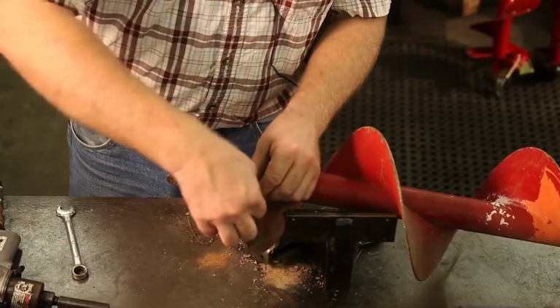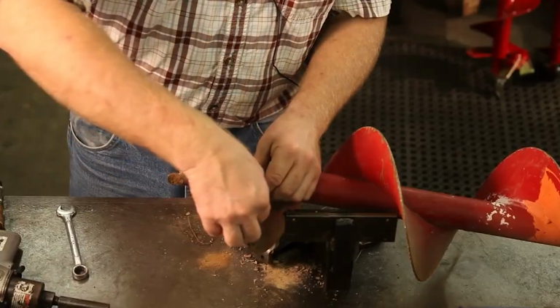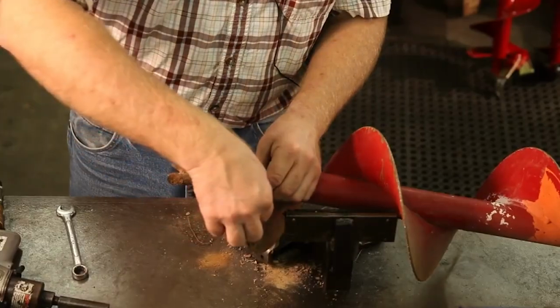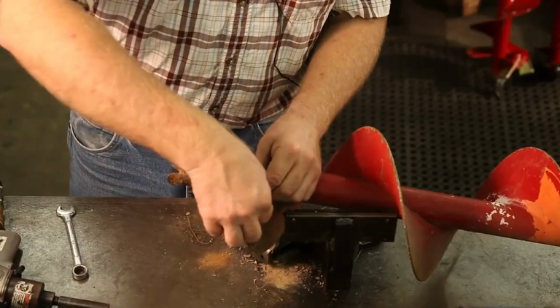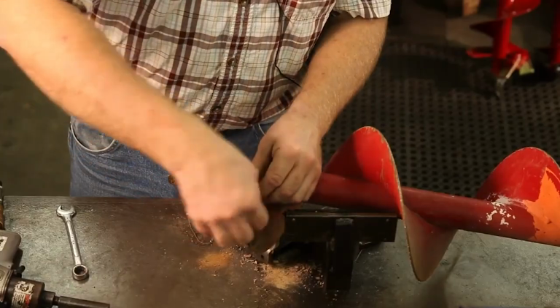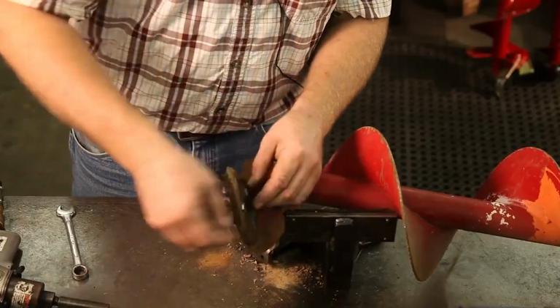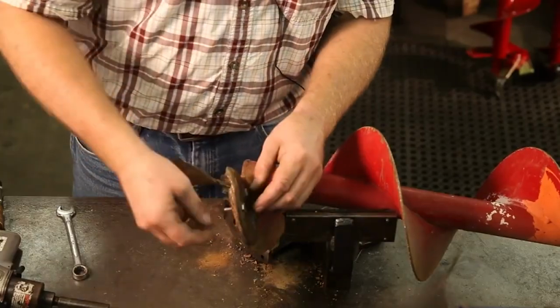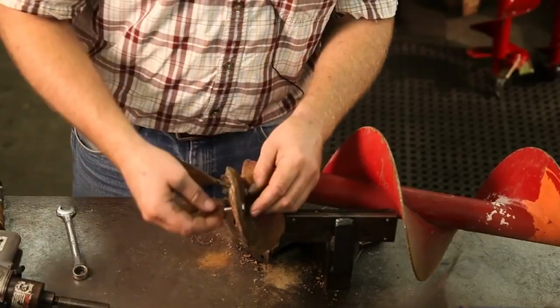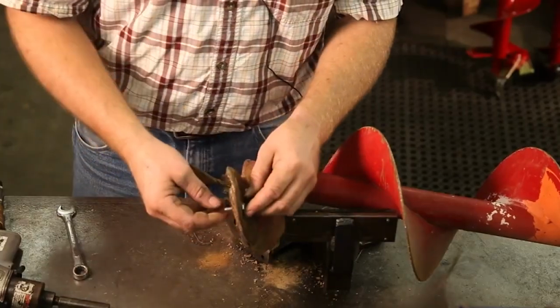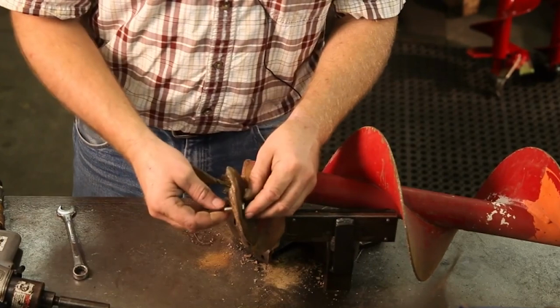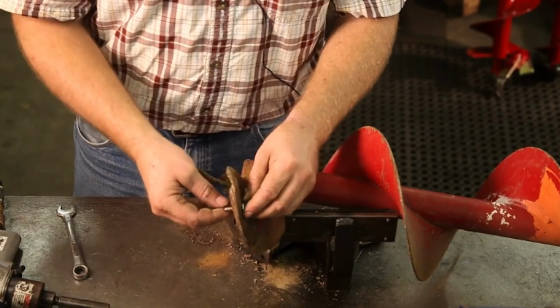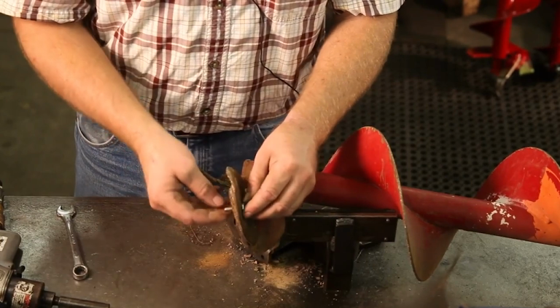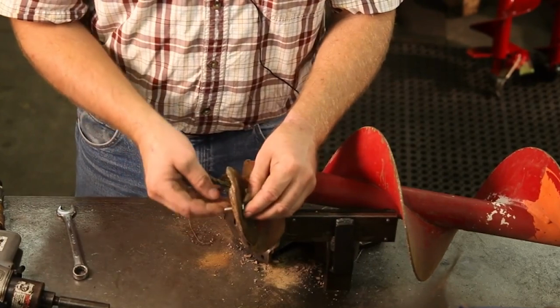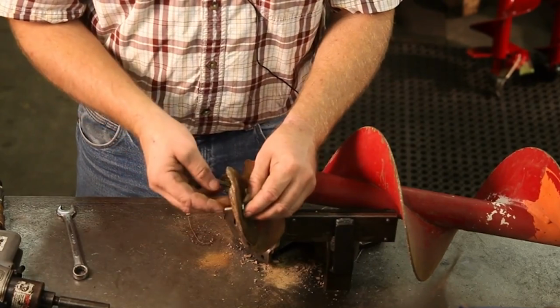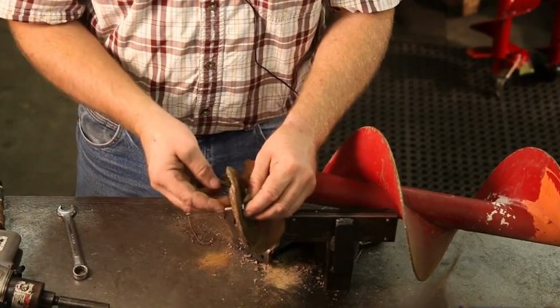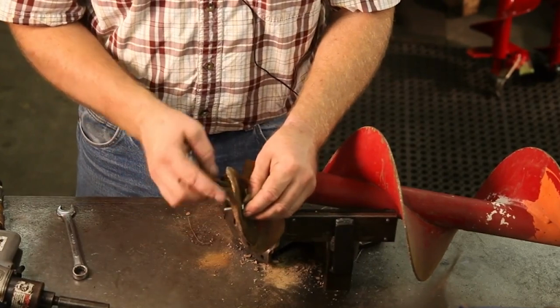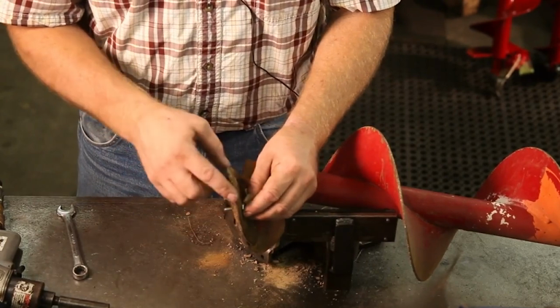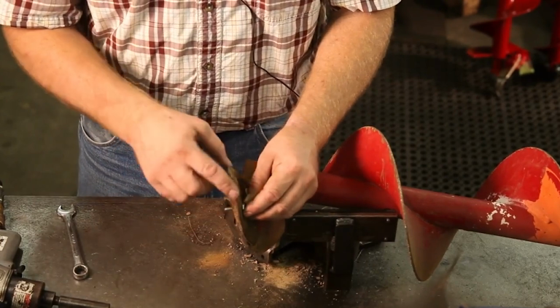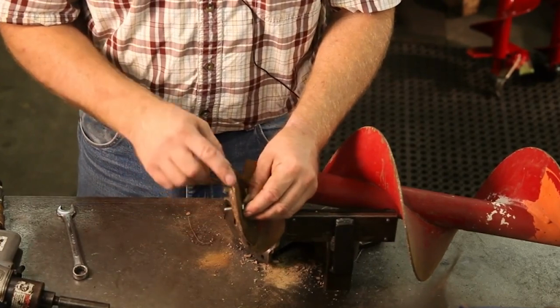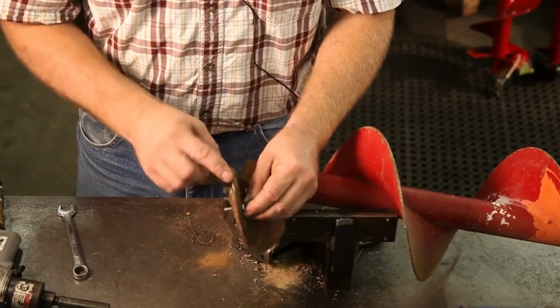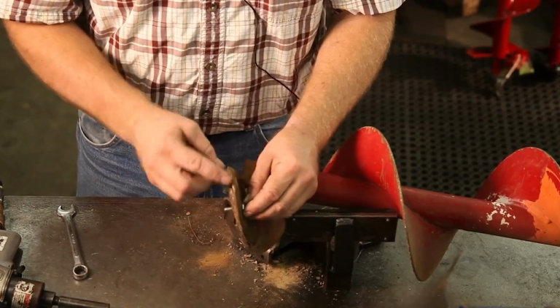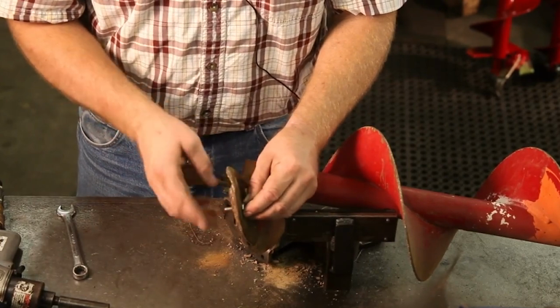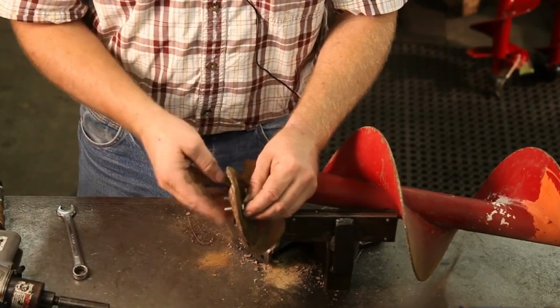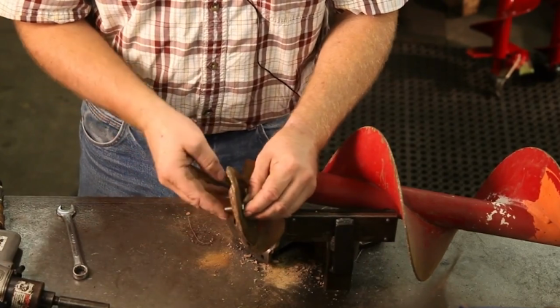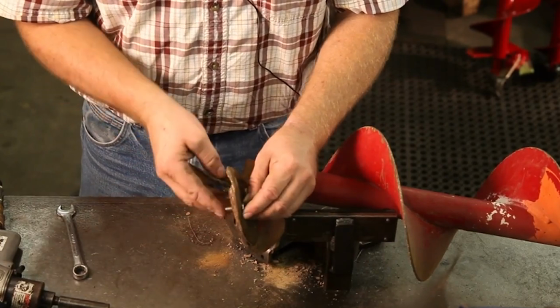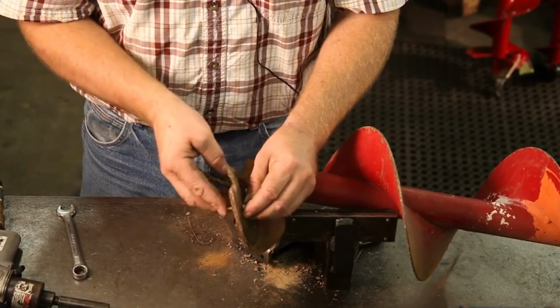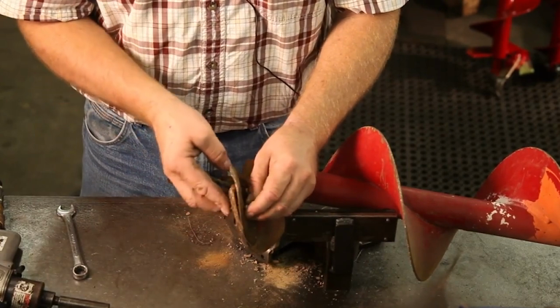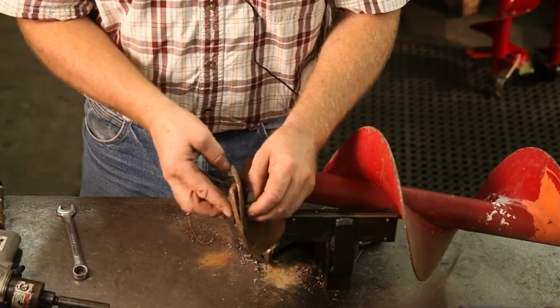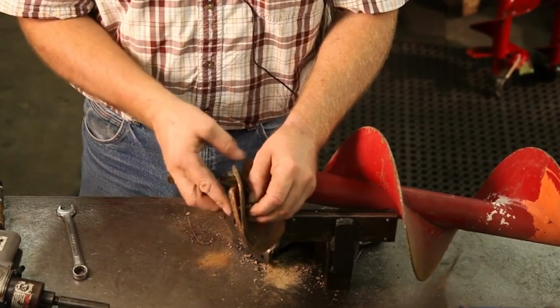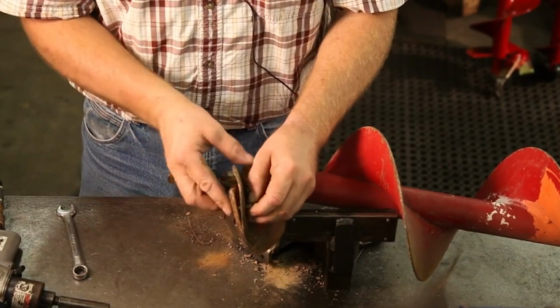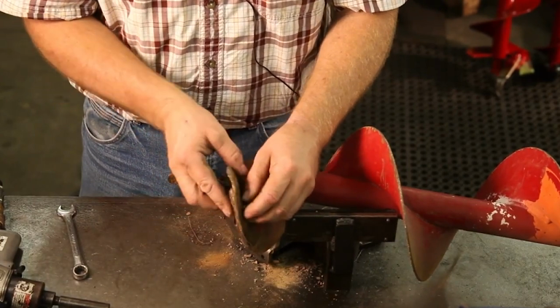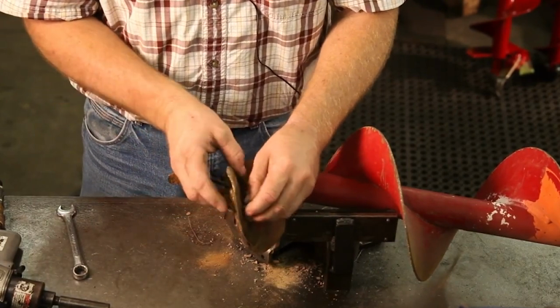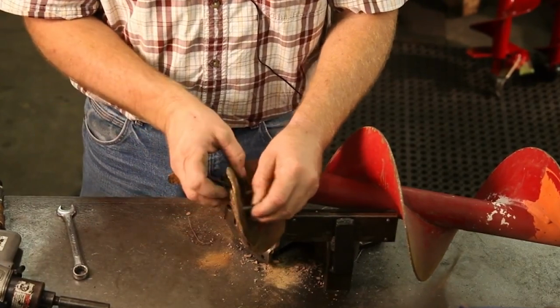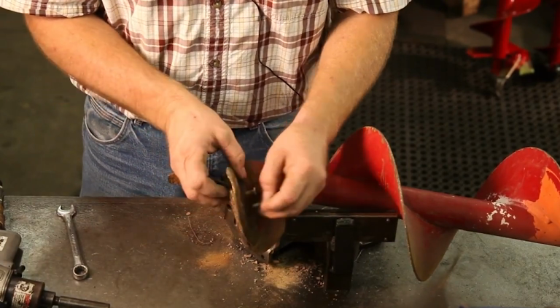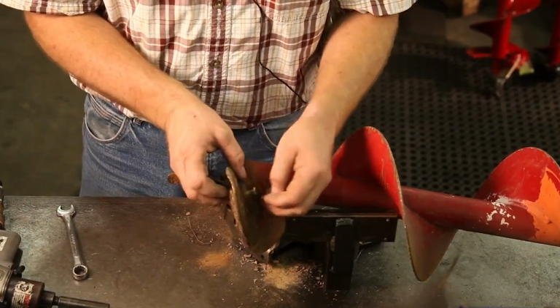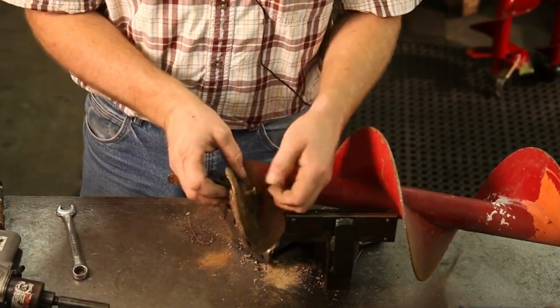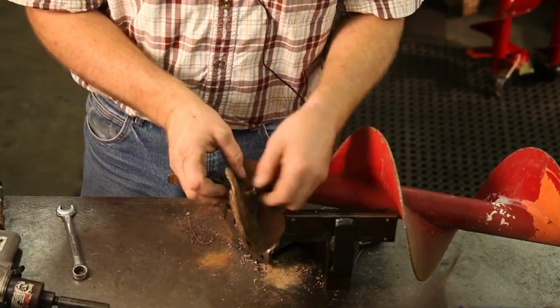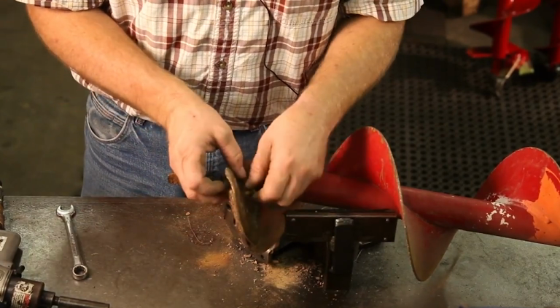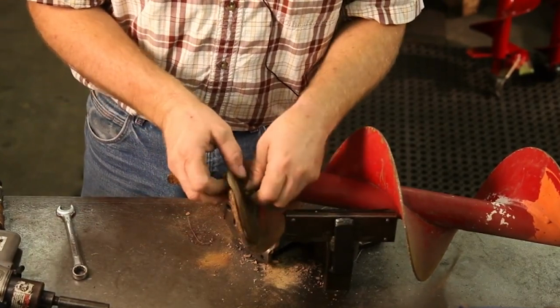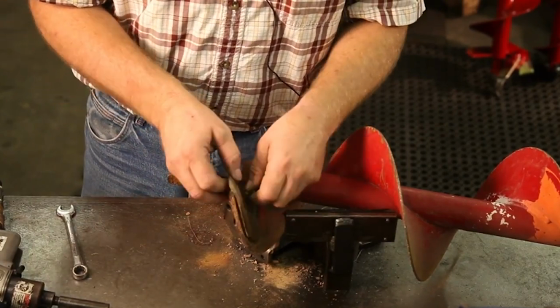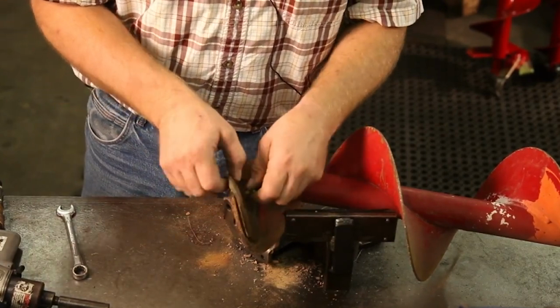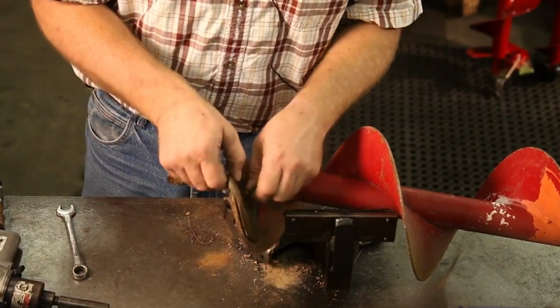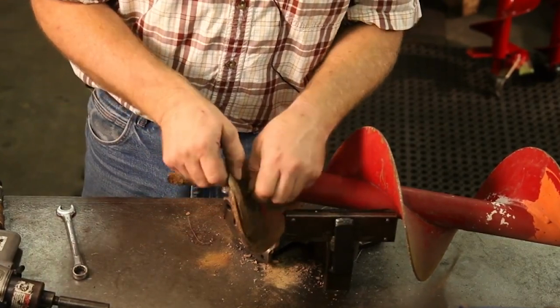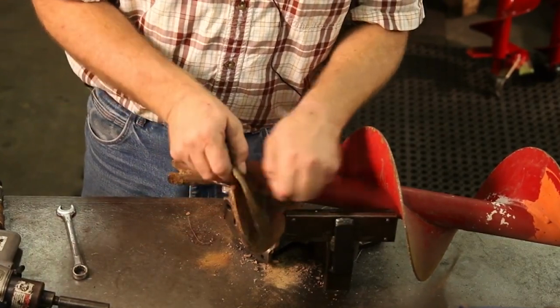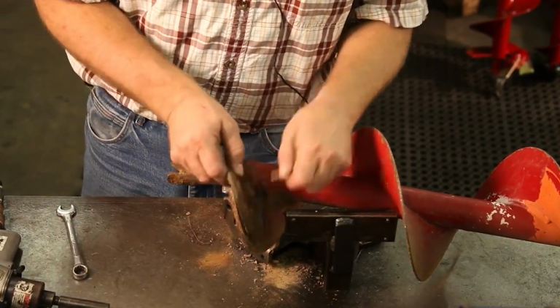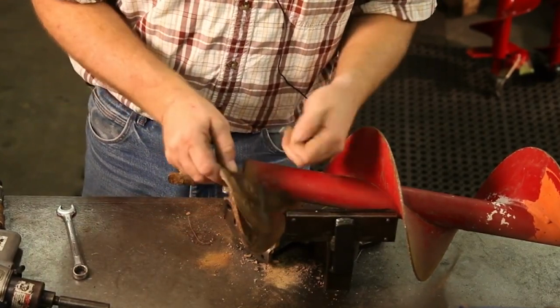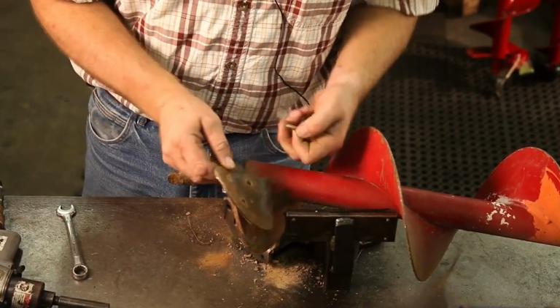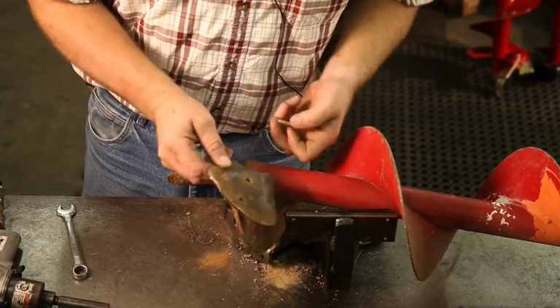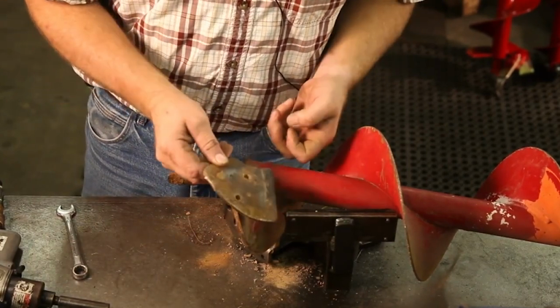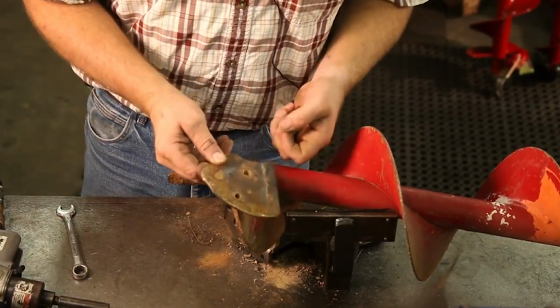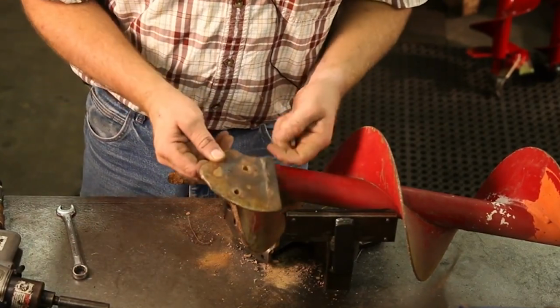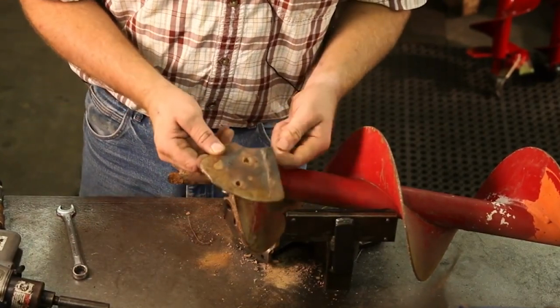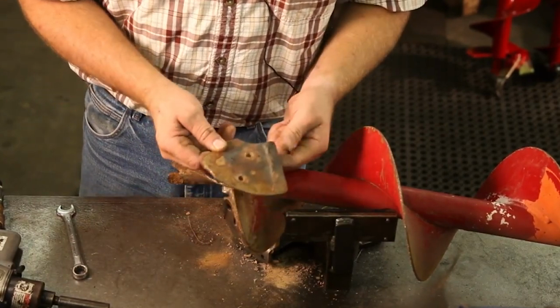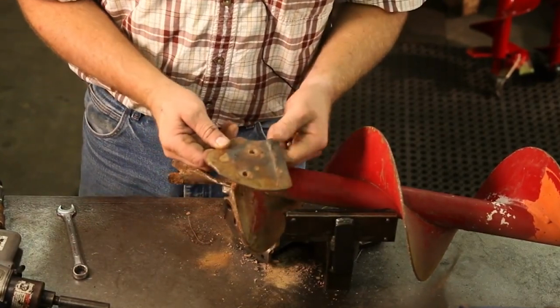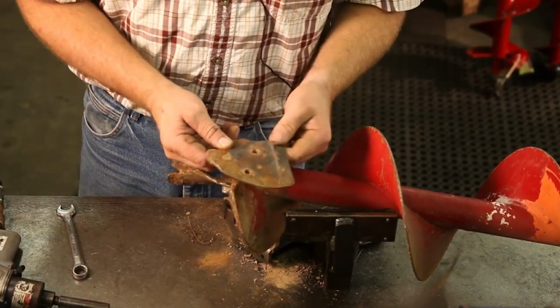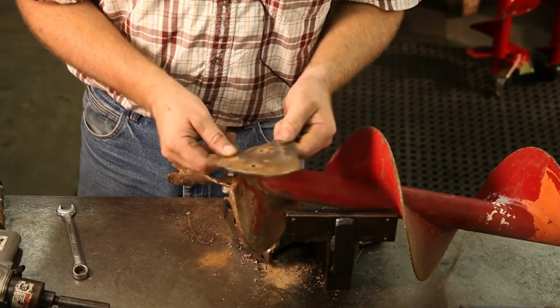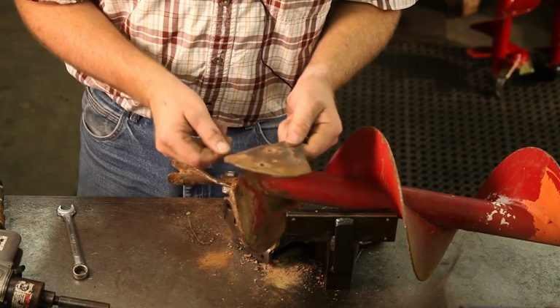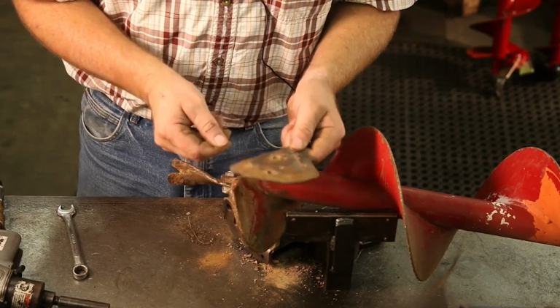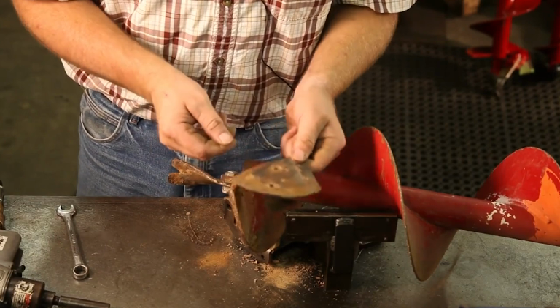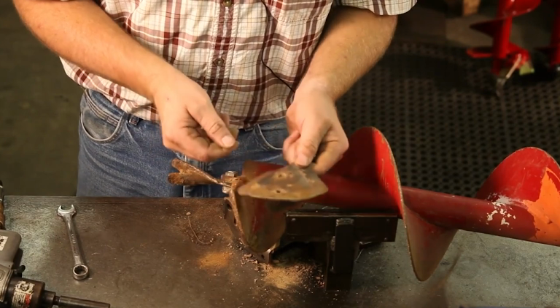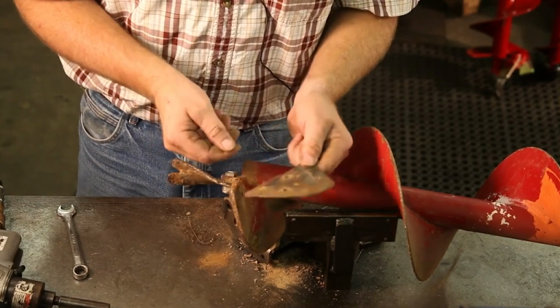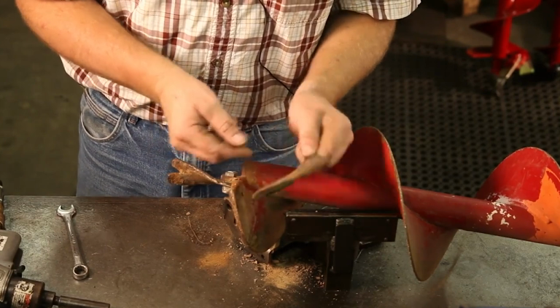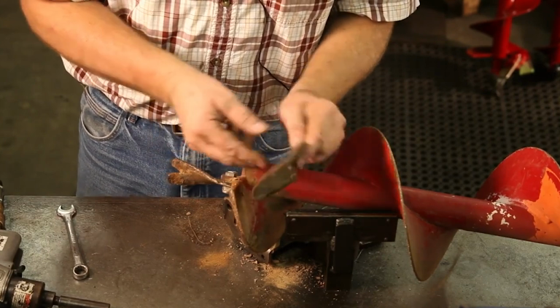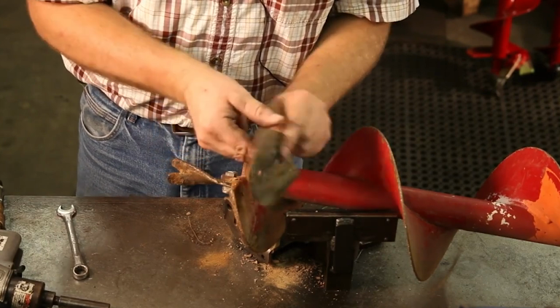You can reuse the 4 to 10 inch side blade. Just remove the bolt, flip the worn side over, and reattach the blade.